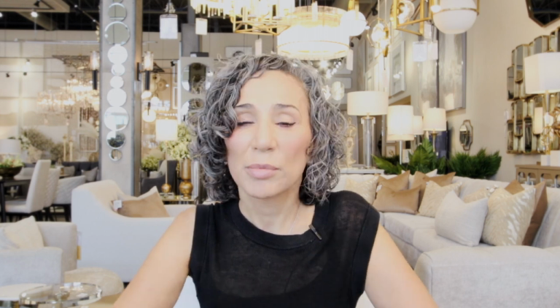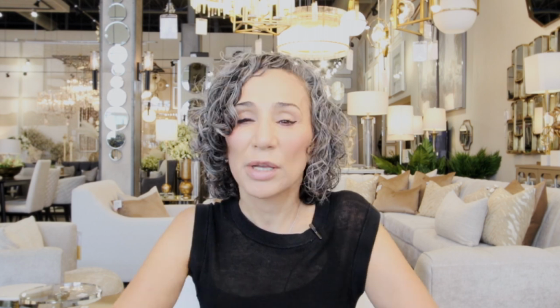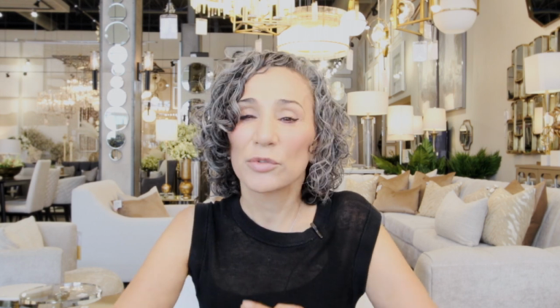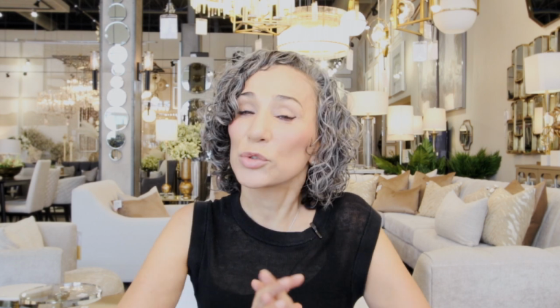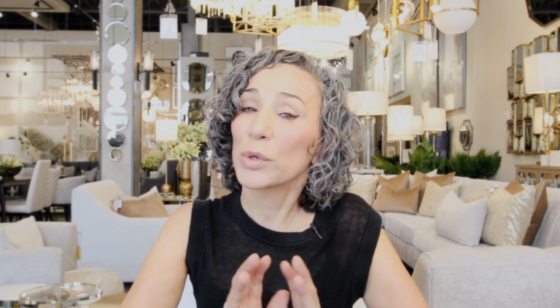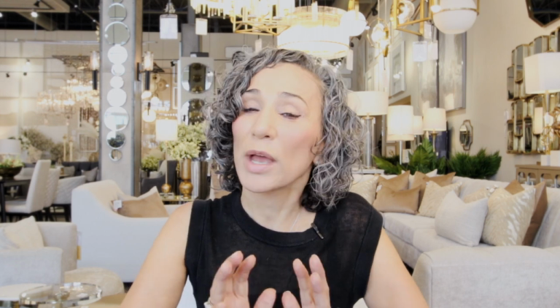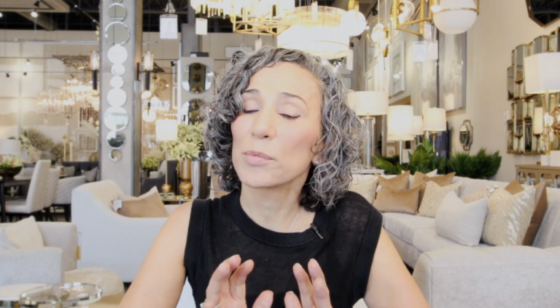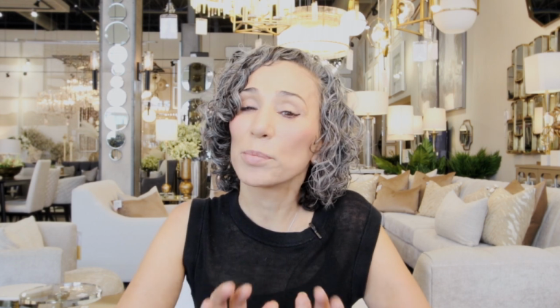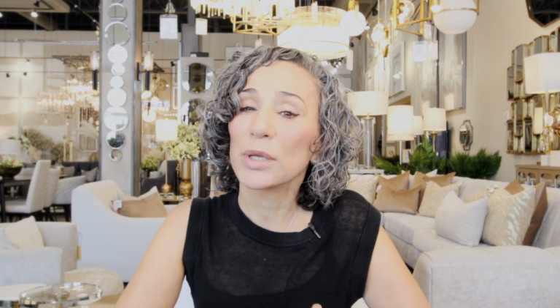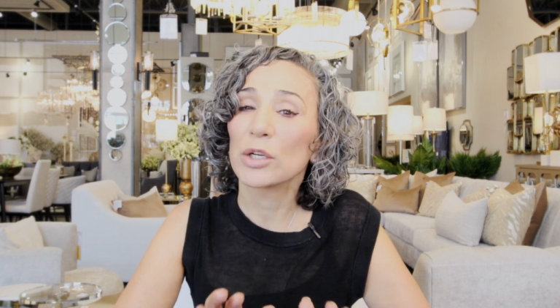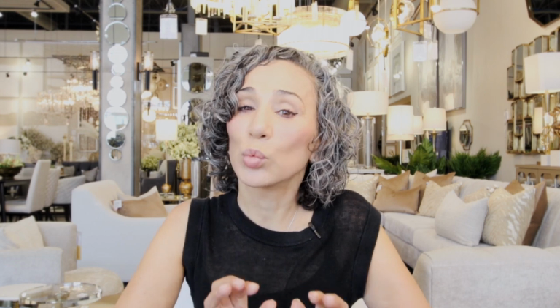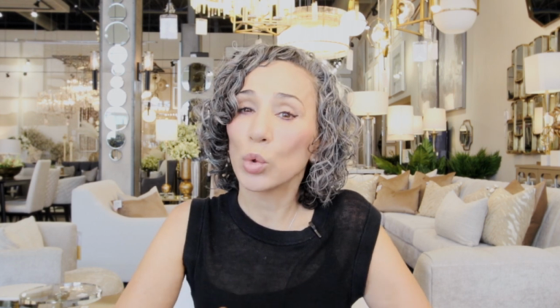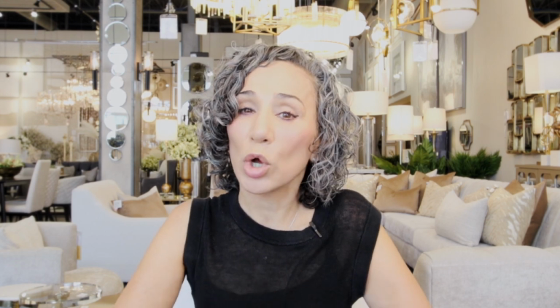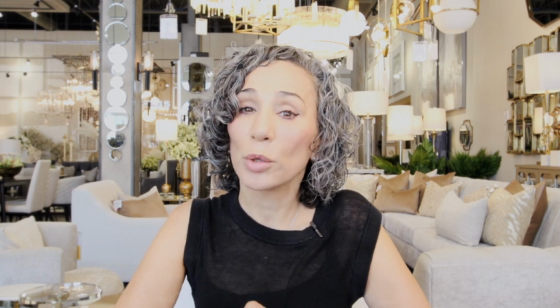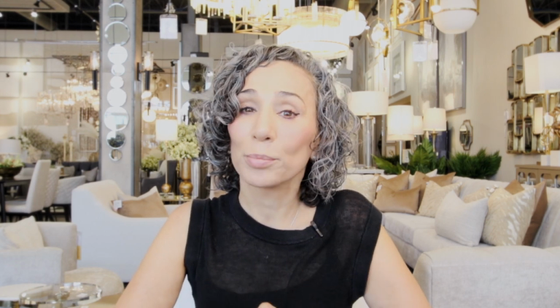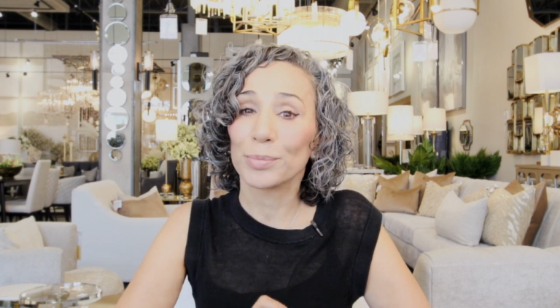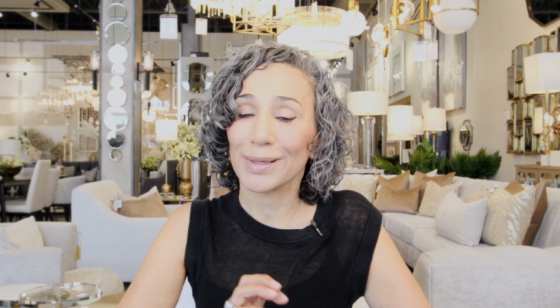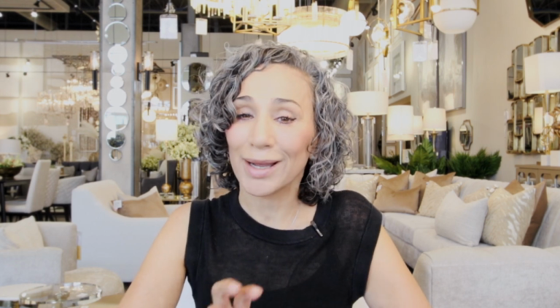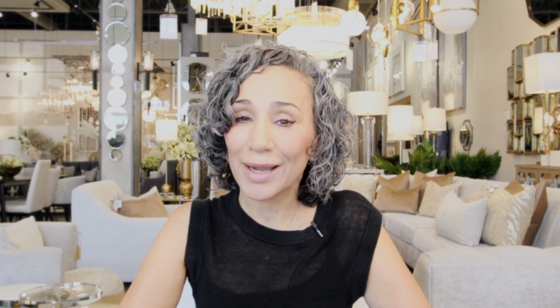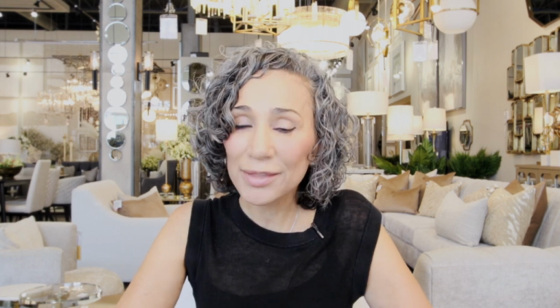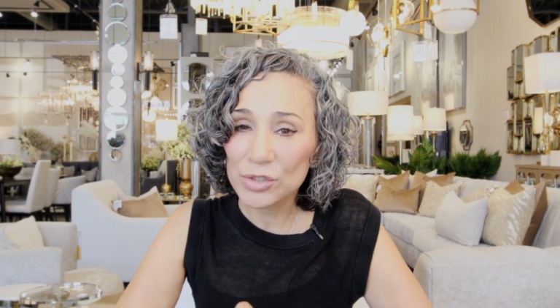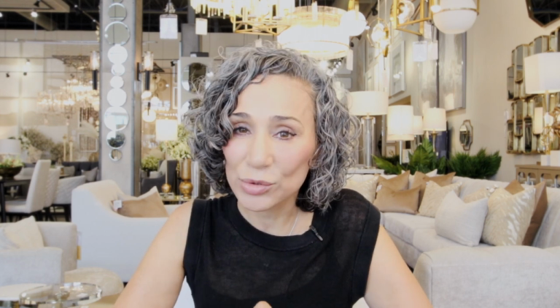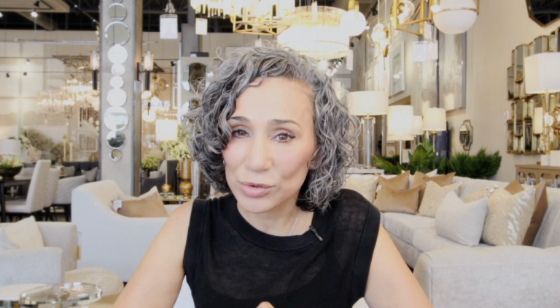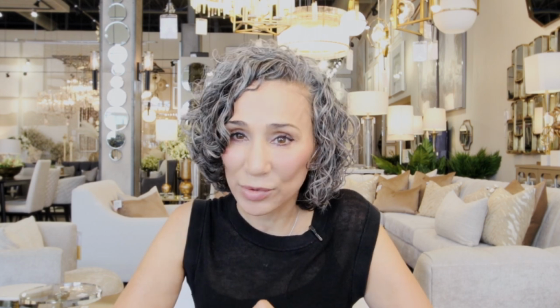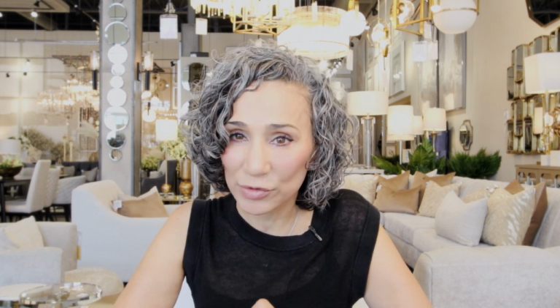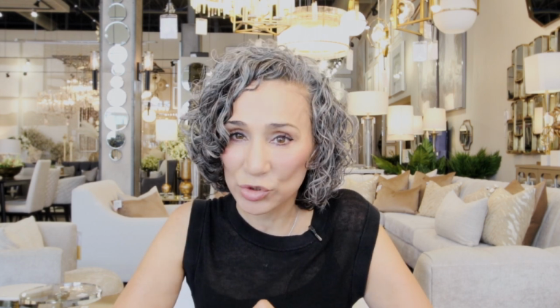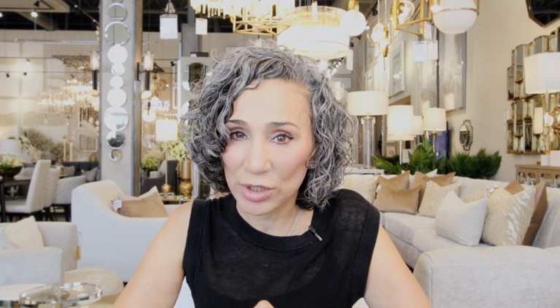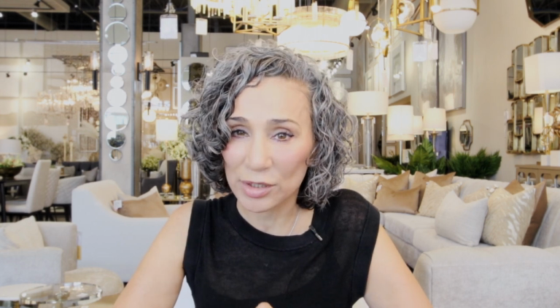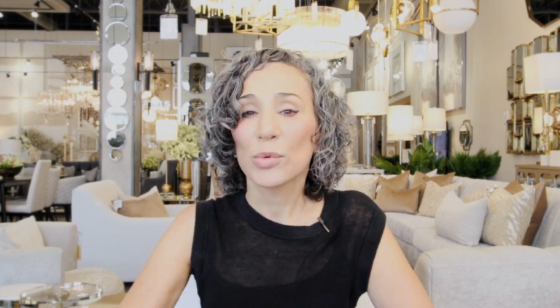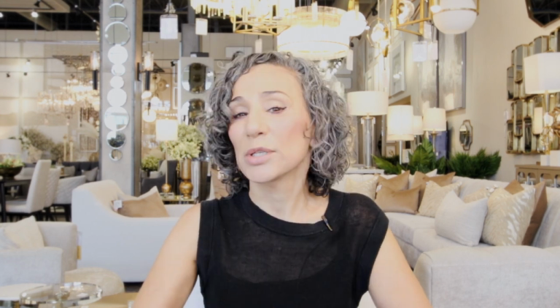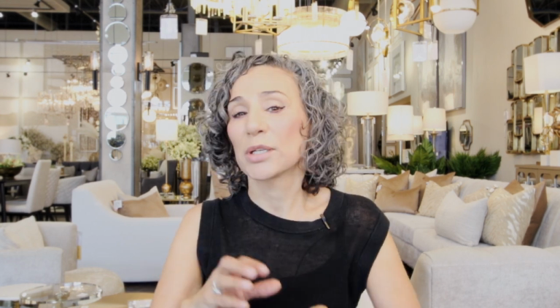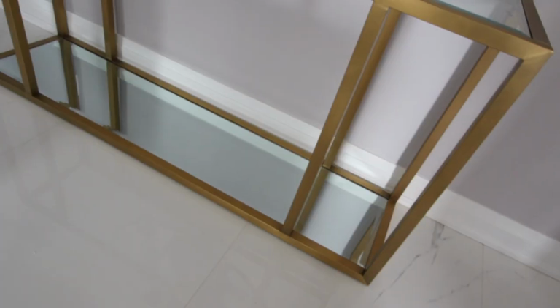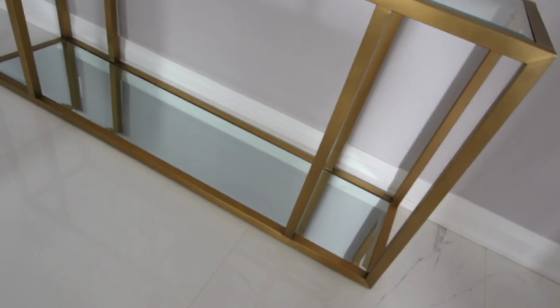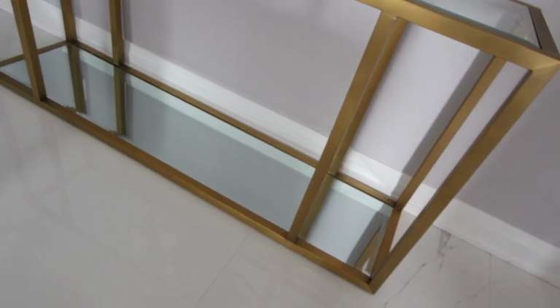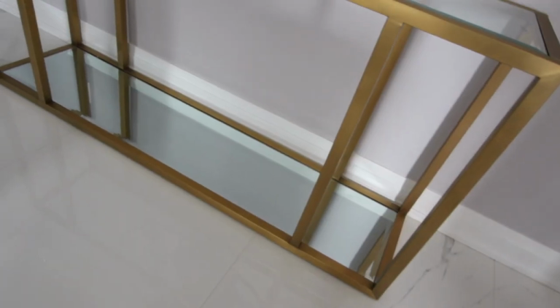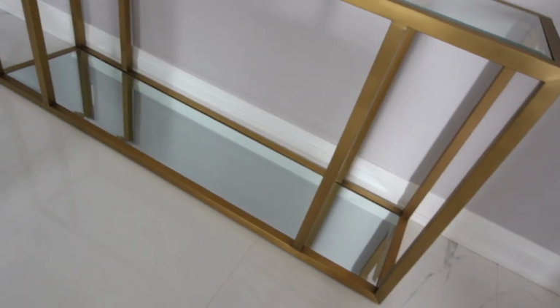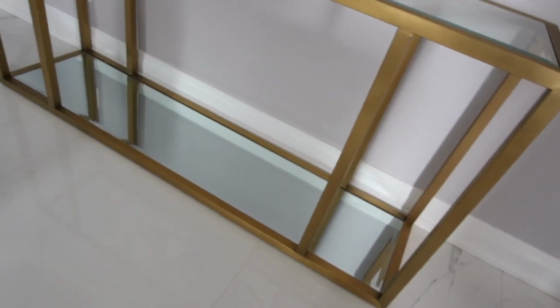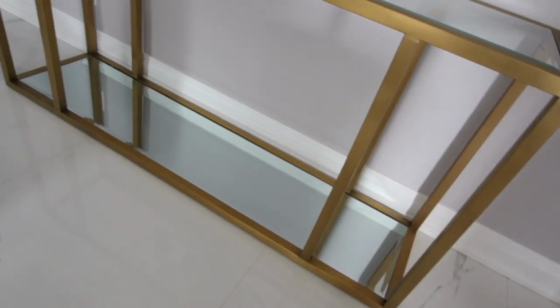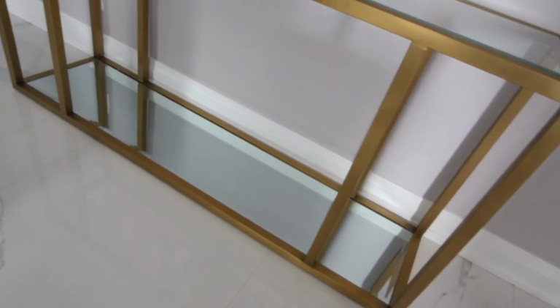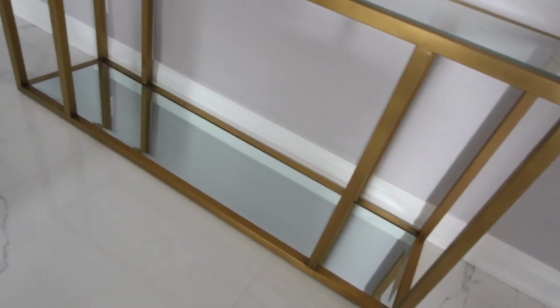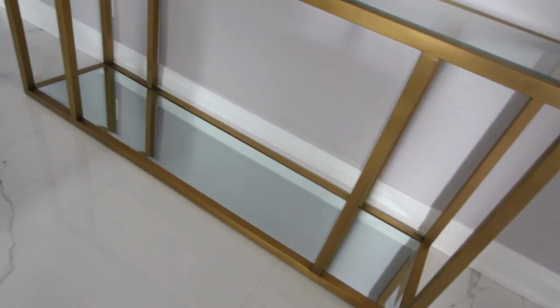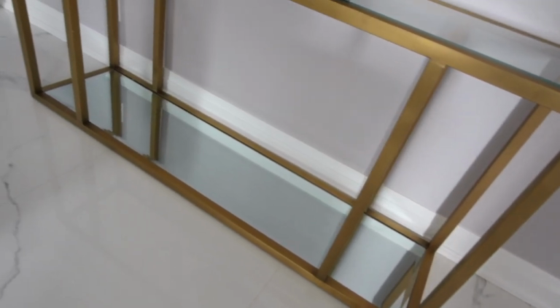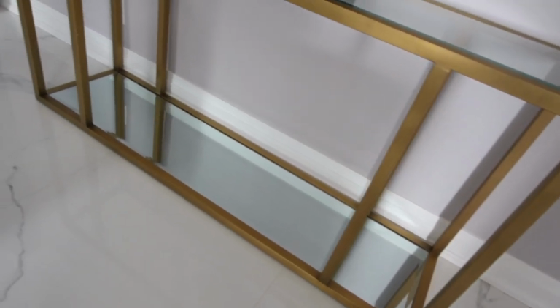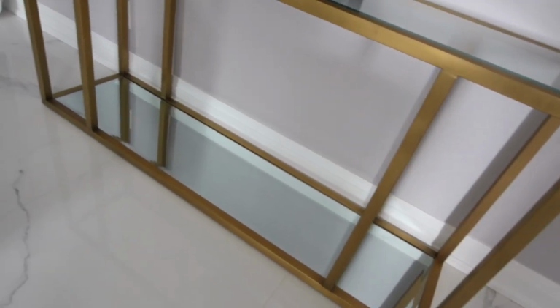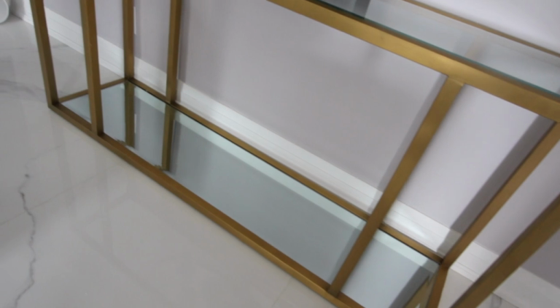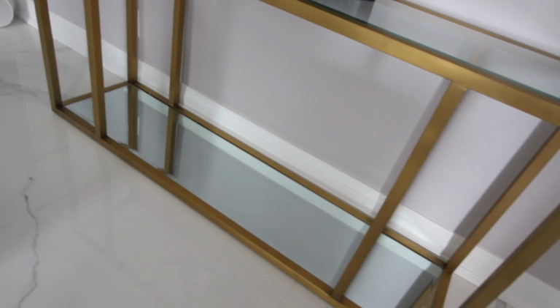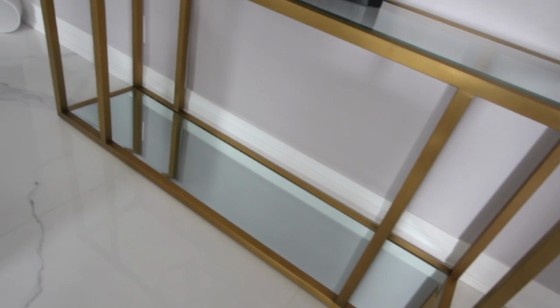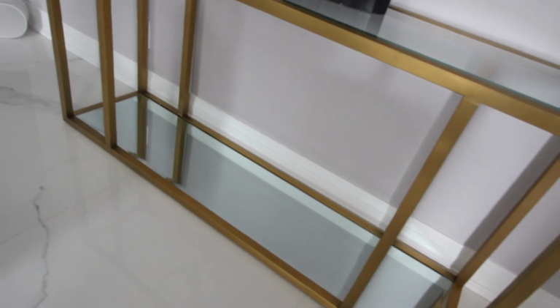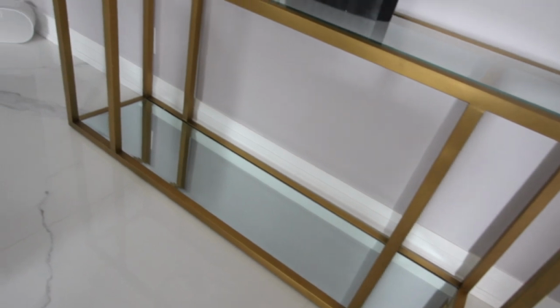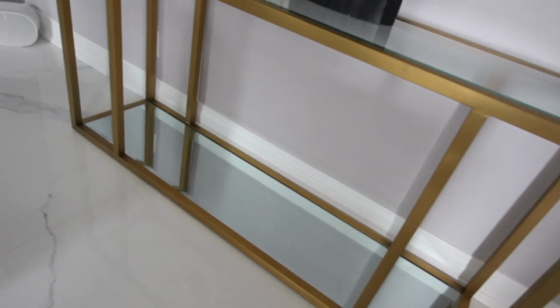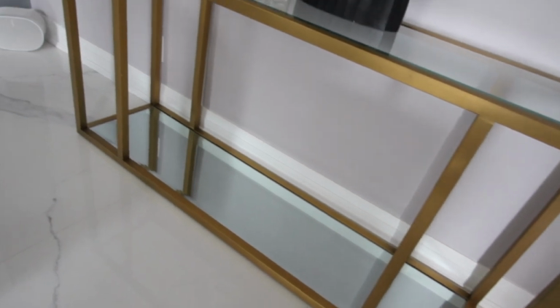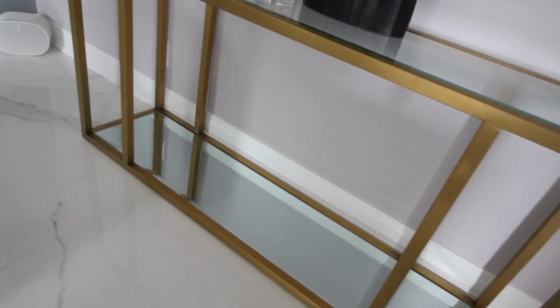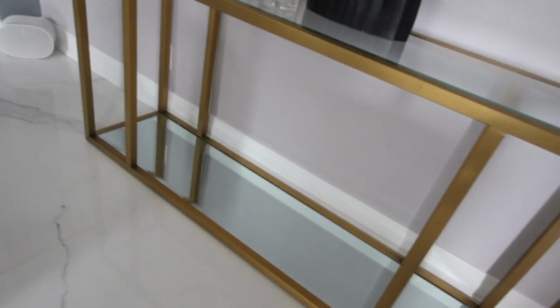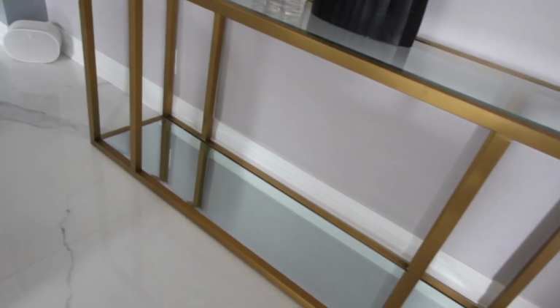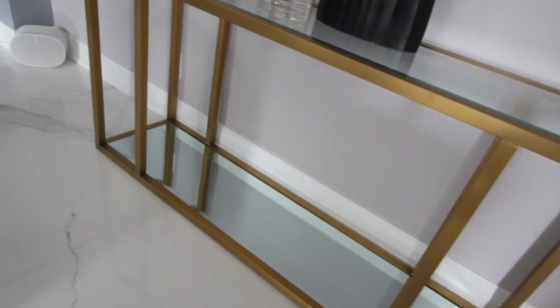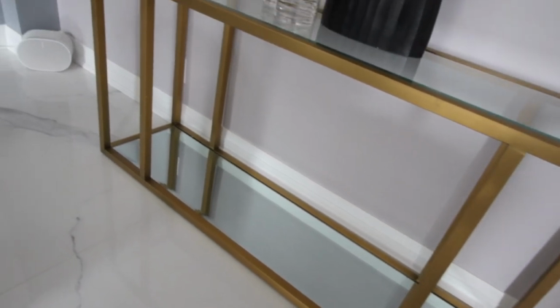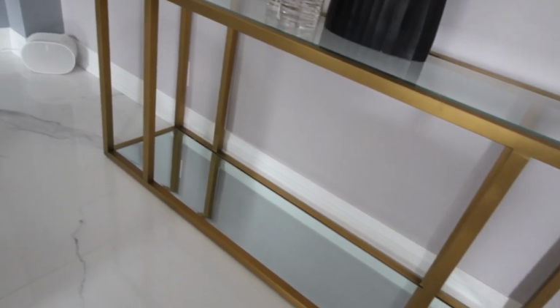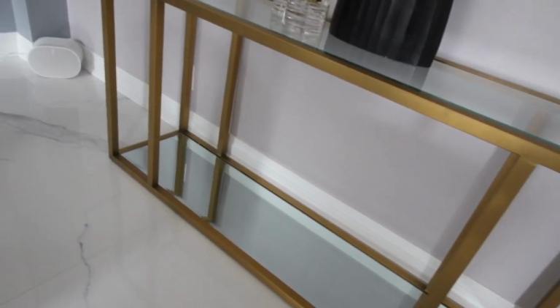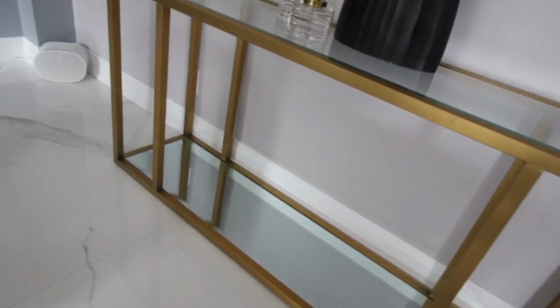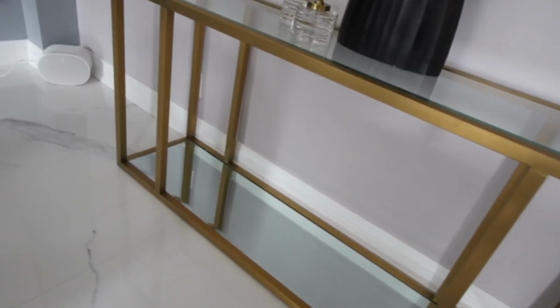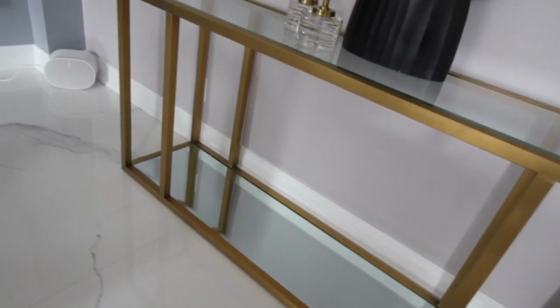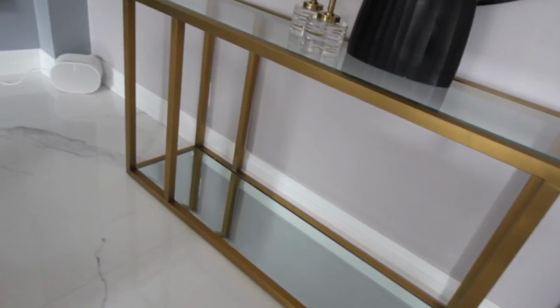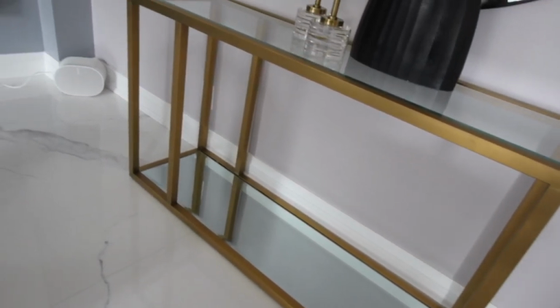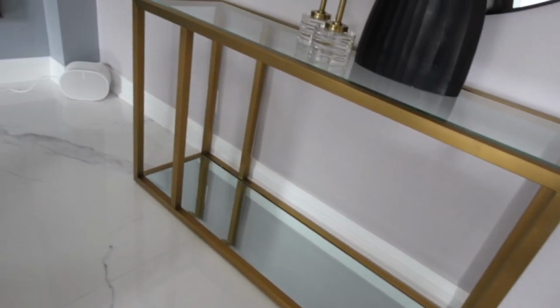Because we have a big wall behind the two swivel chairs, we did a nice big, huge console that's 60 inches wide.